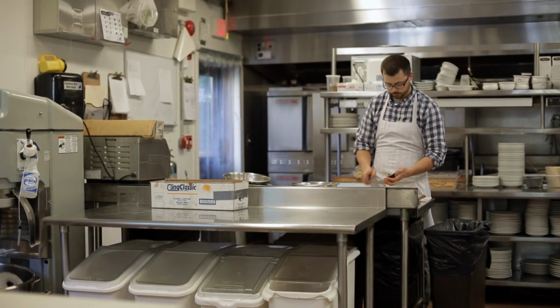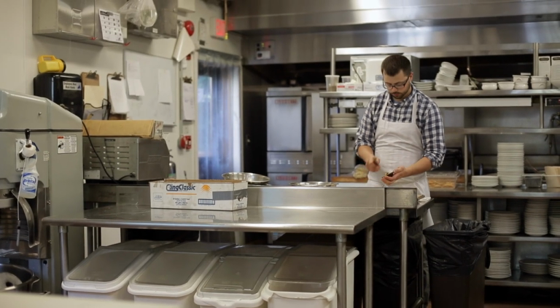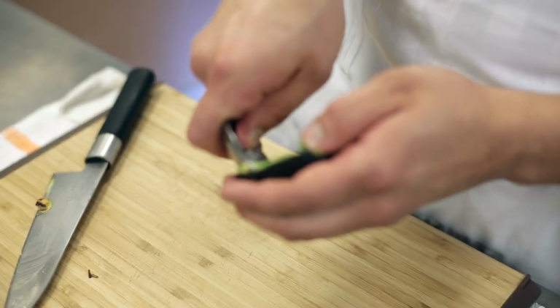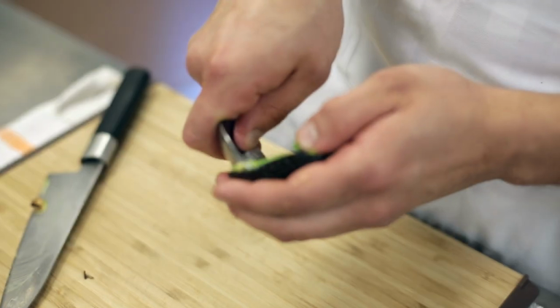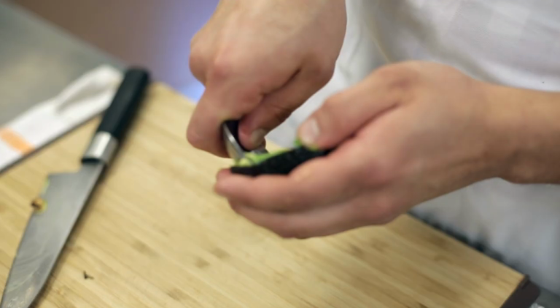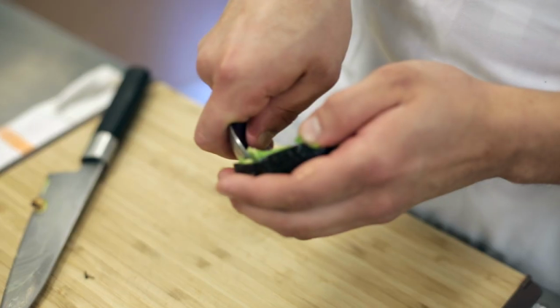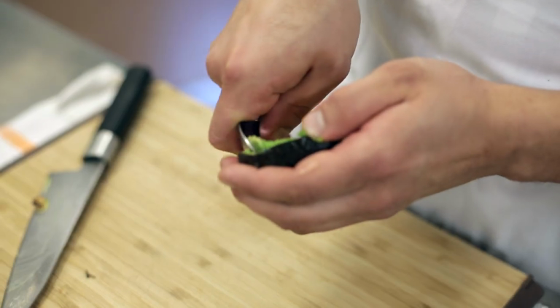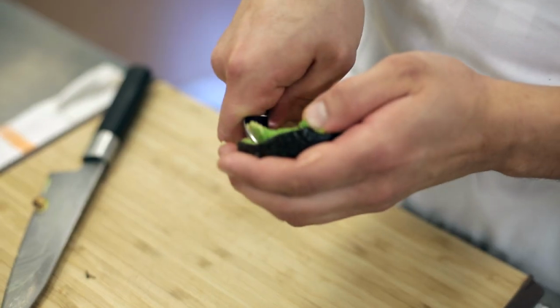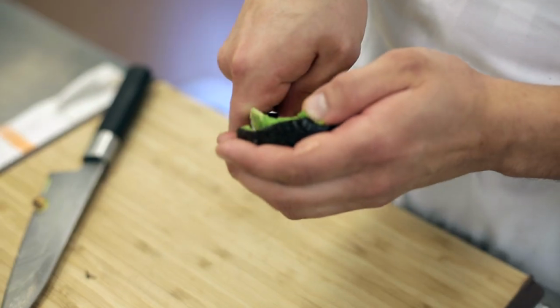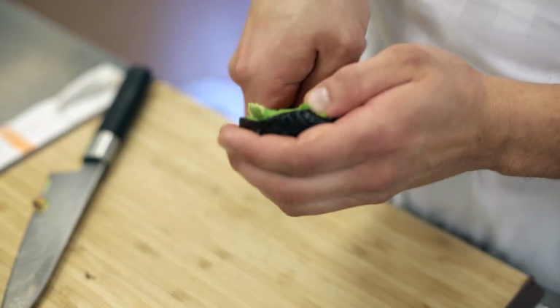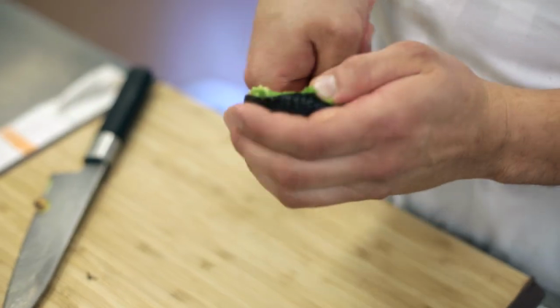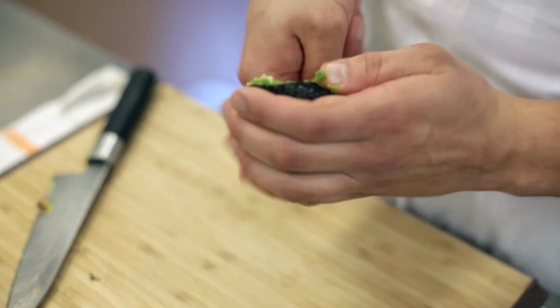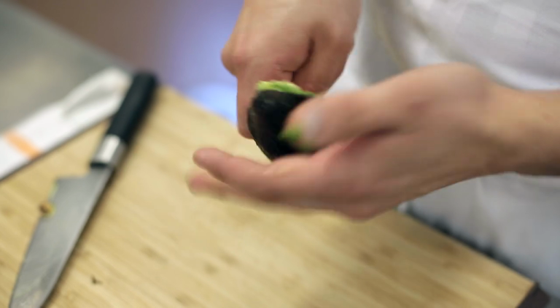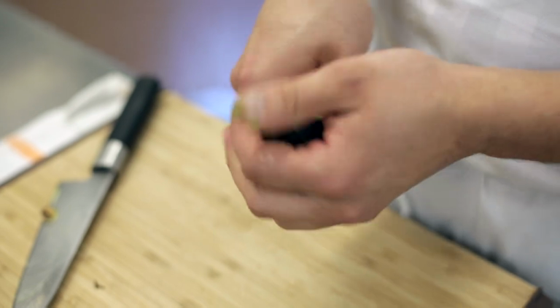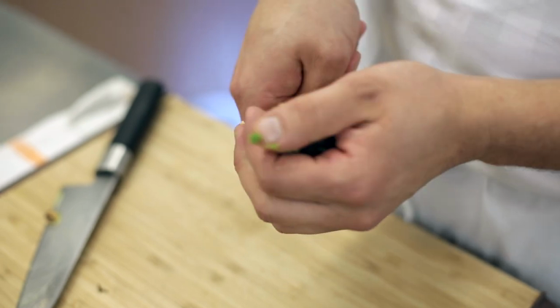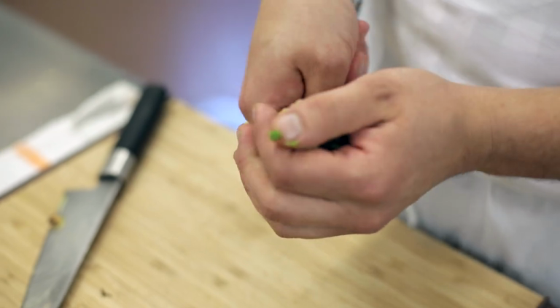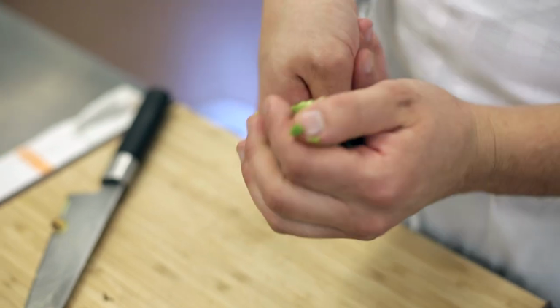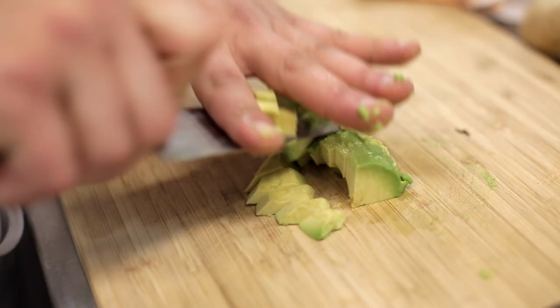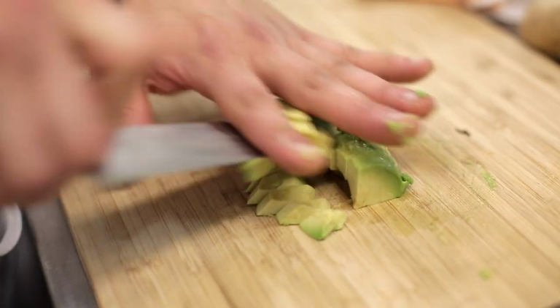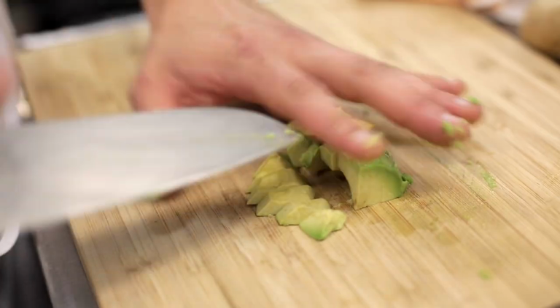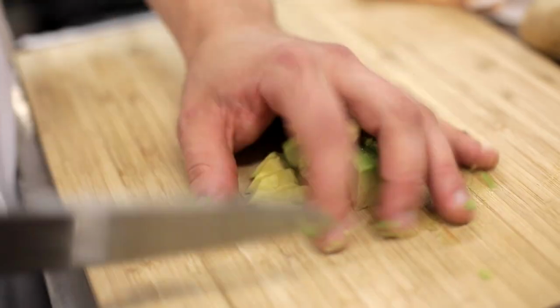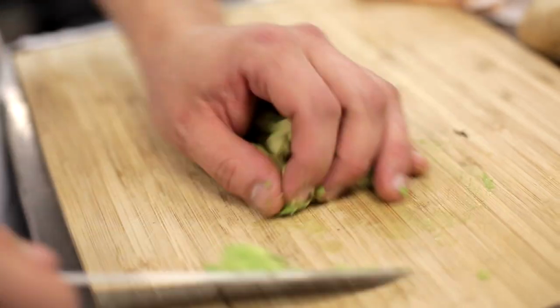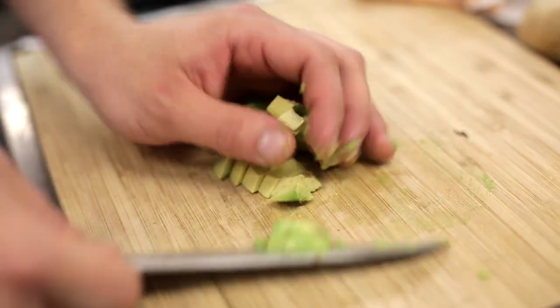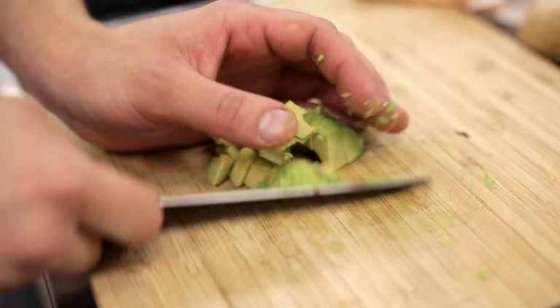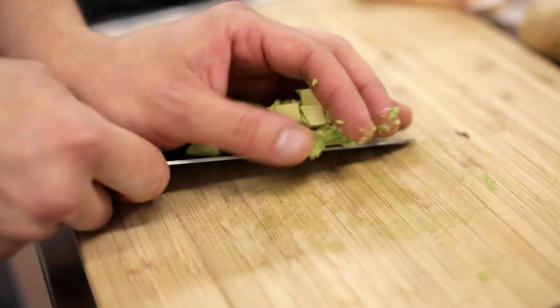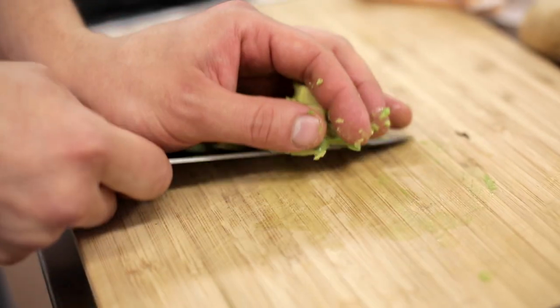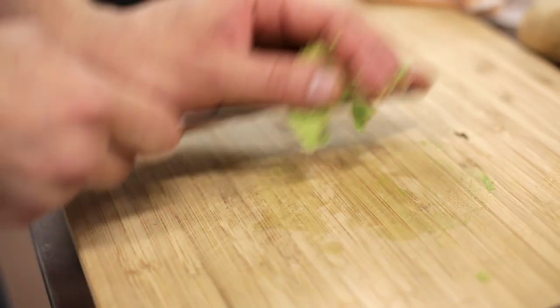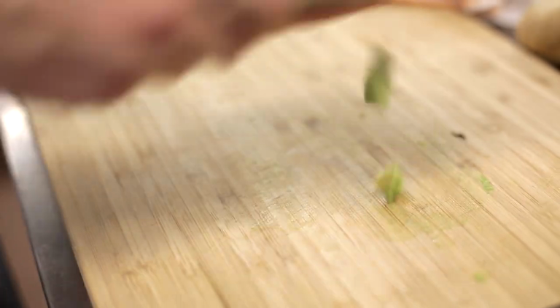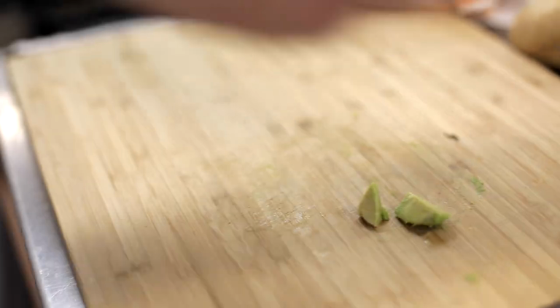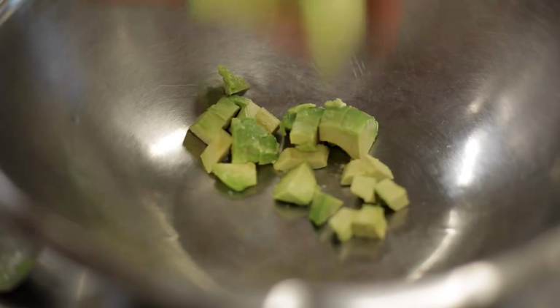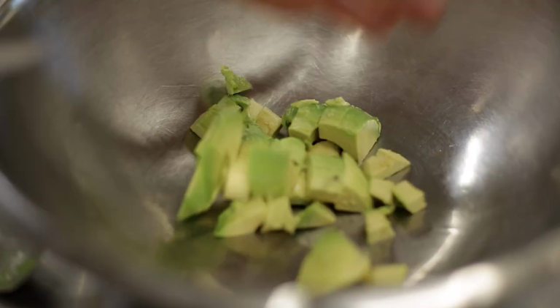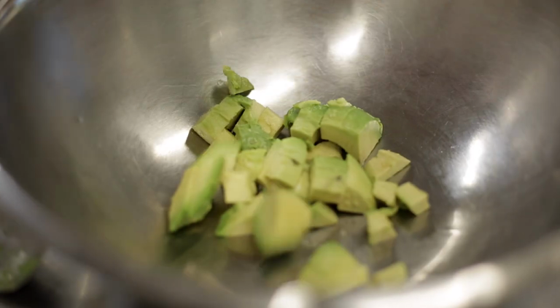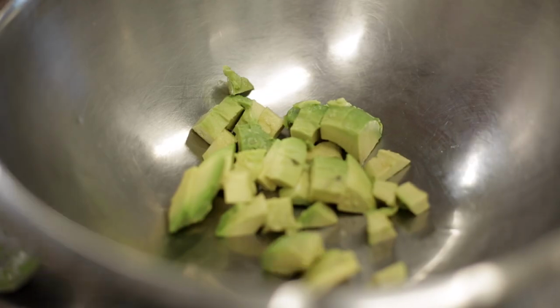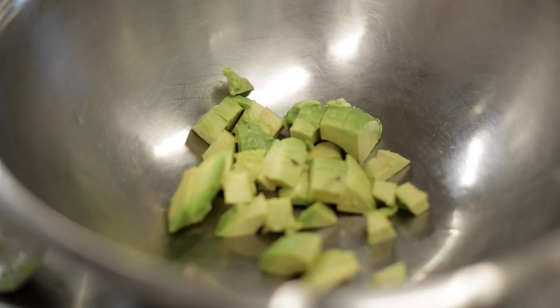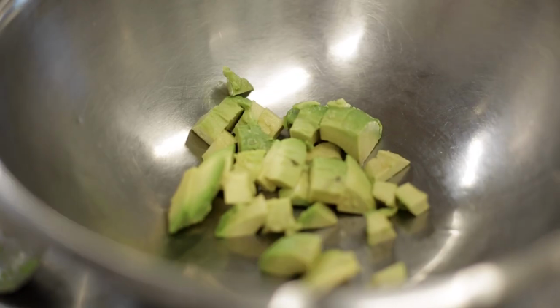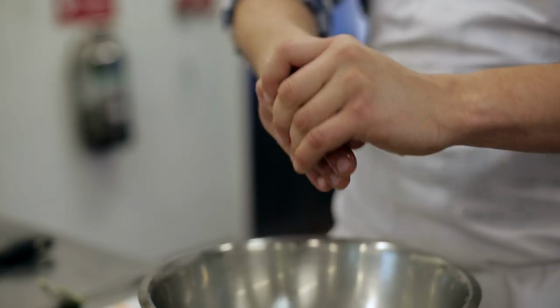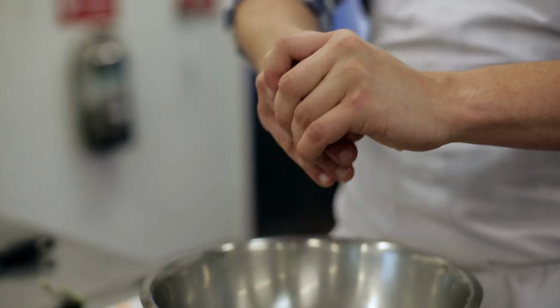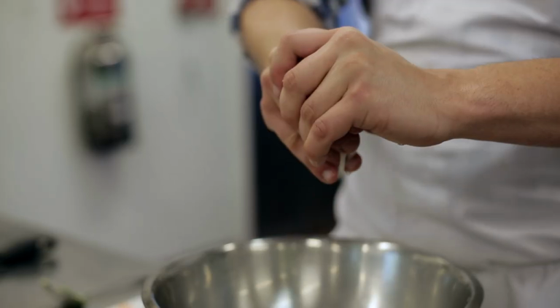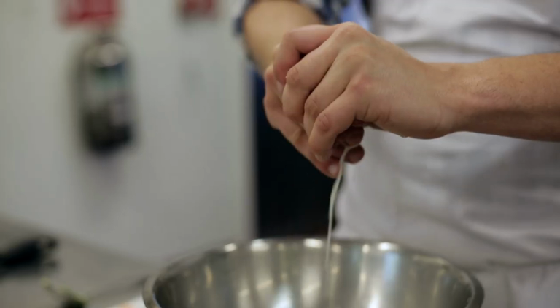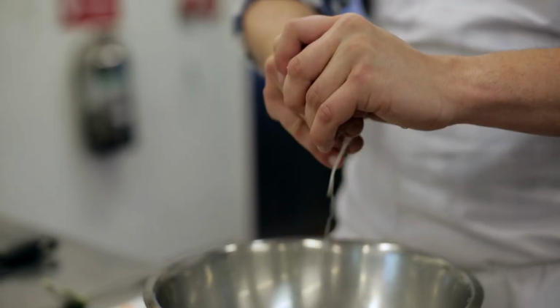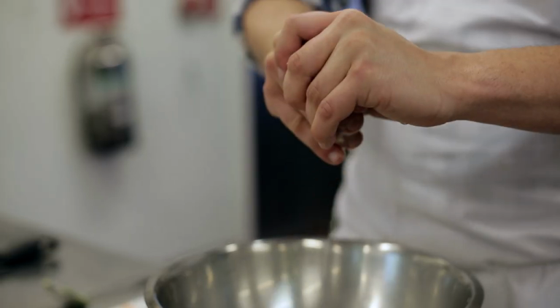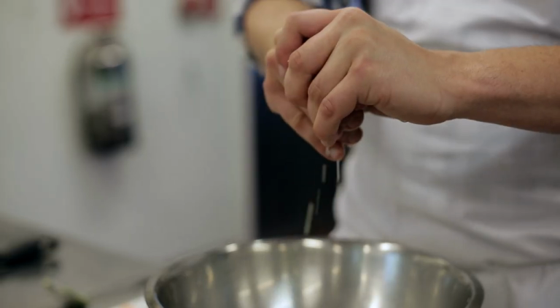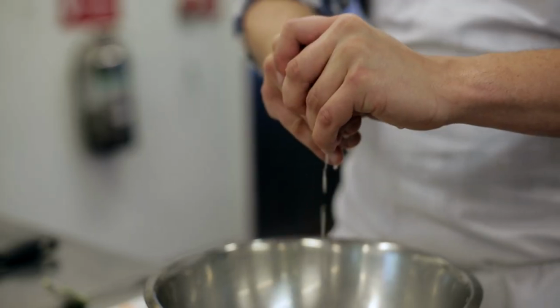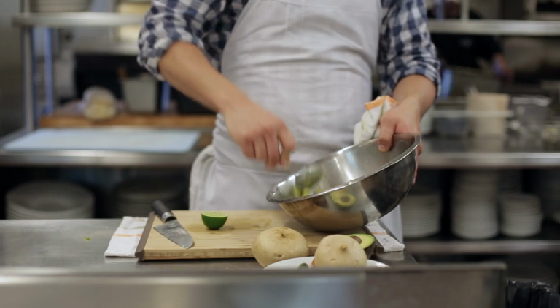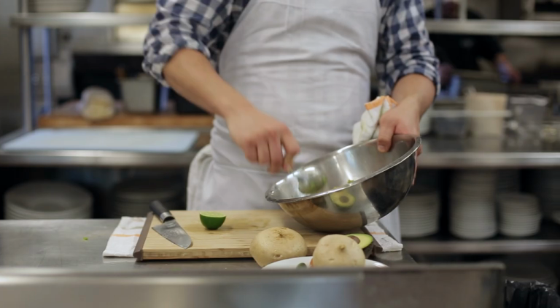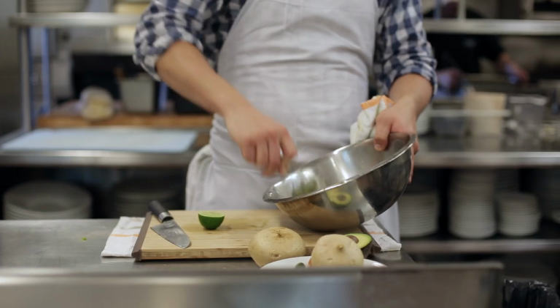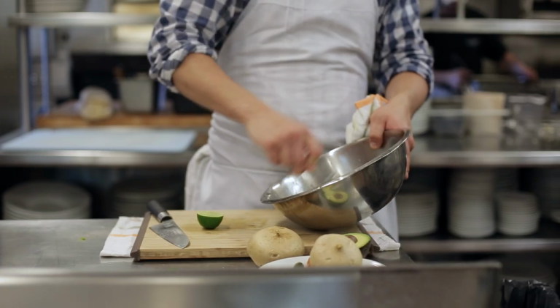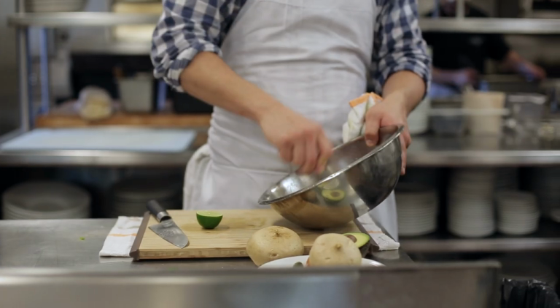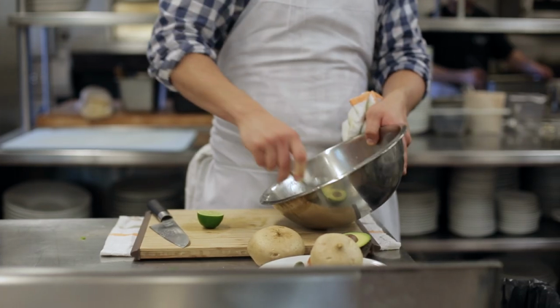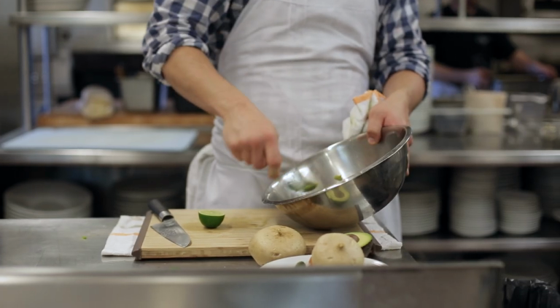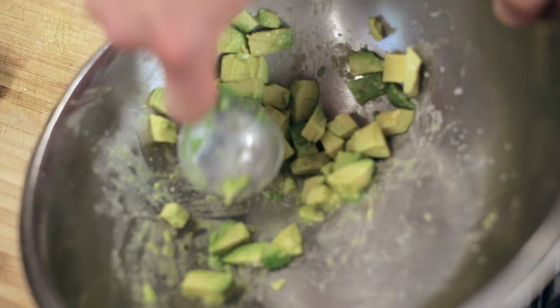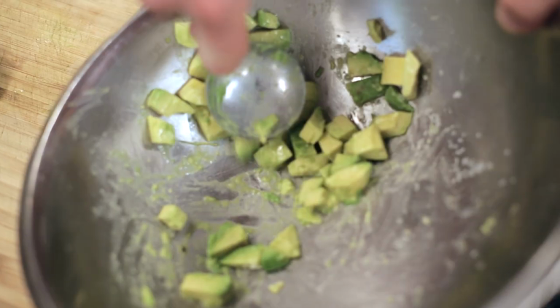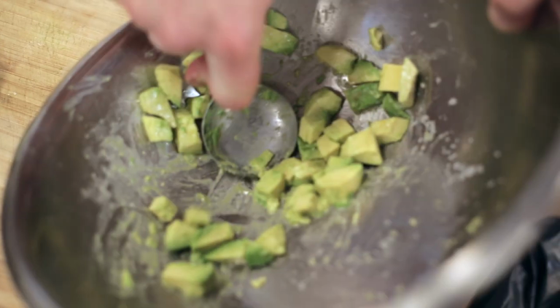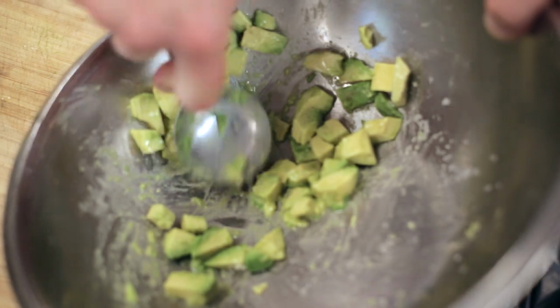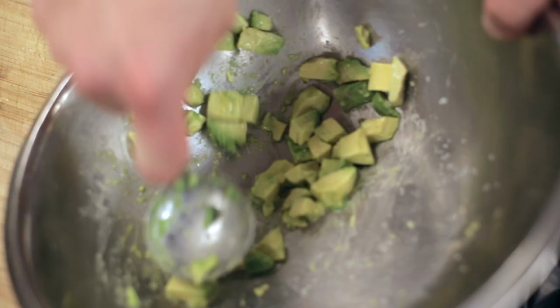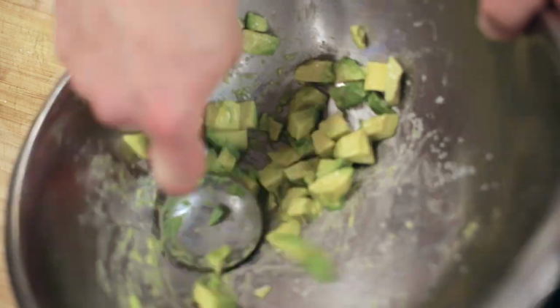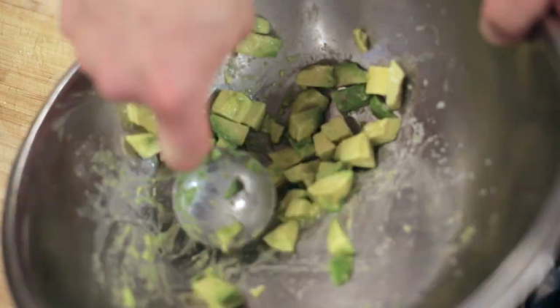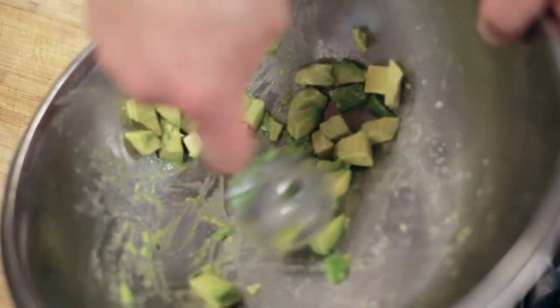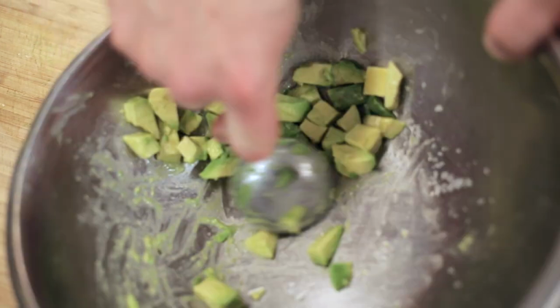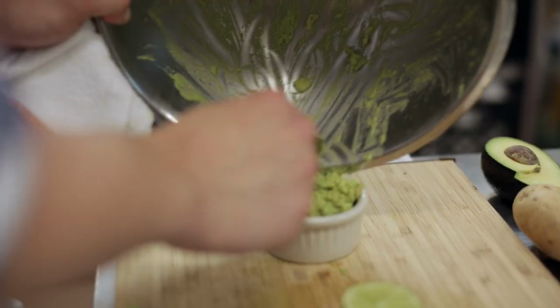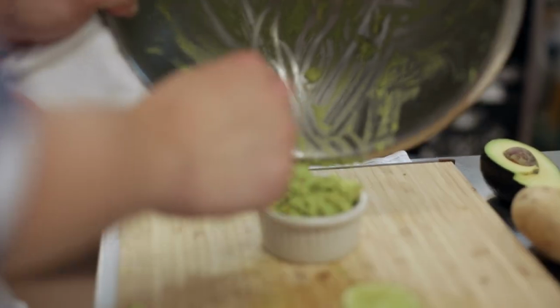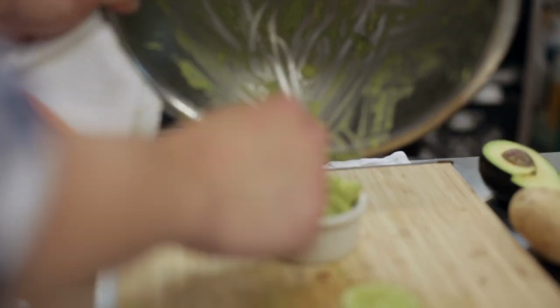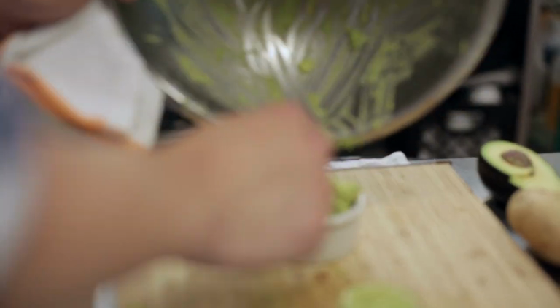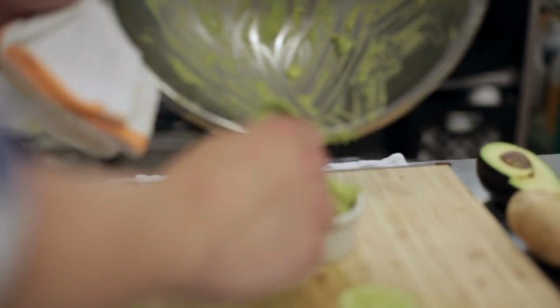First step, you take some avocado, dice it up, and you're going to mash that with a little bit of lime and salt until it gets nice and creamy. And that's going to work as your mayo.